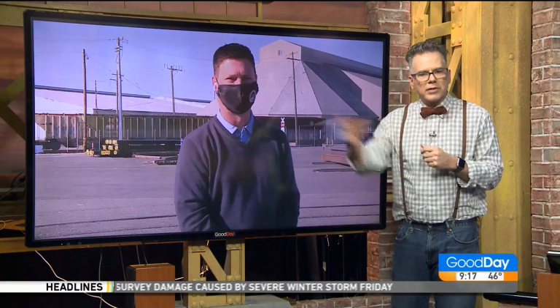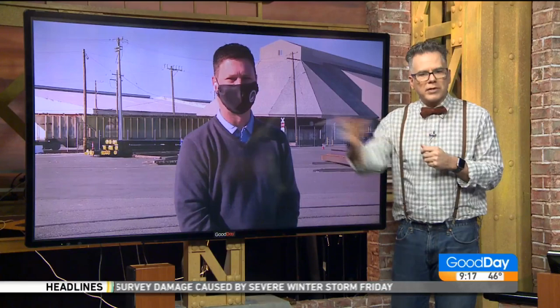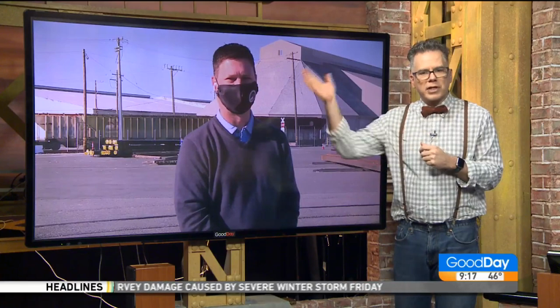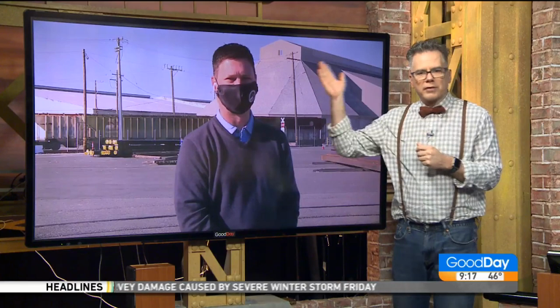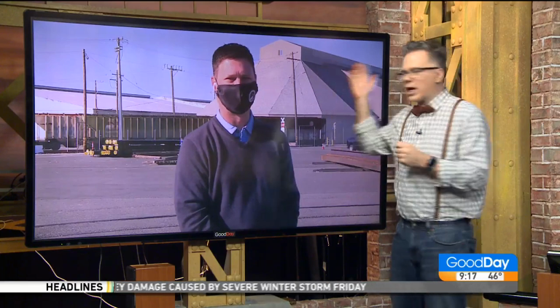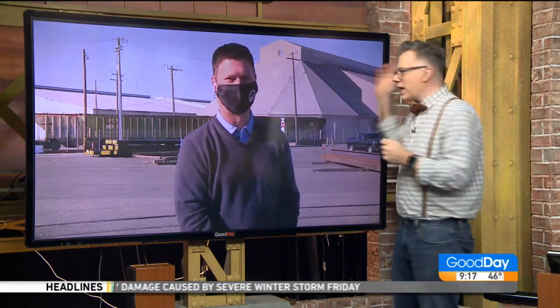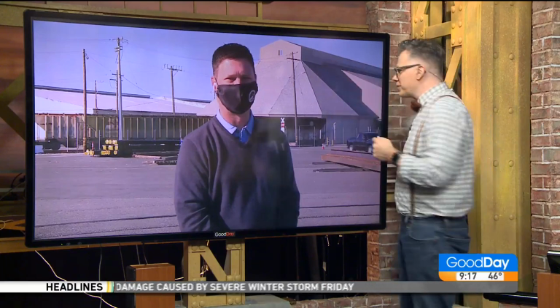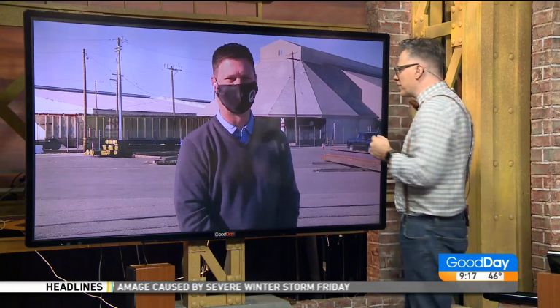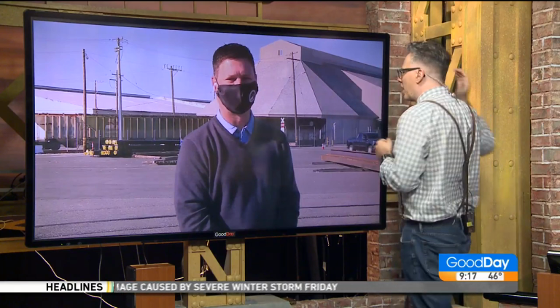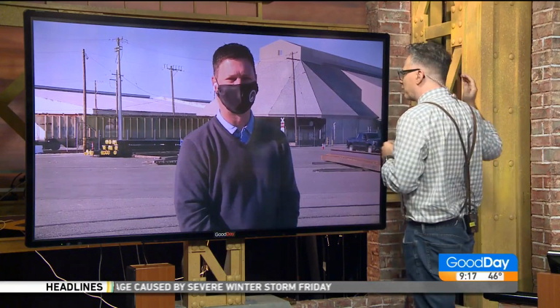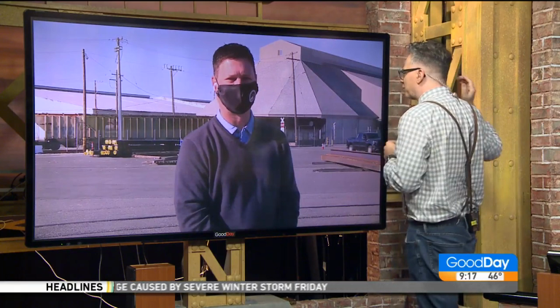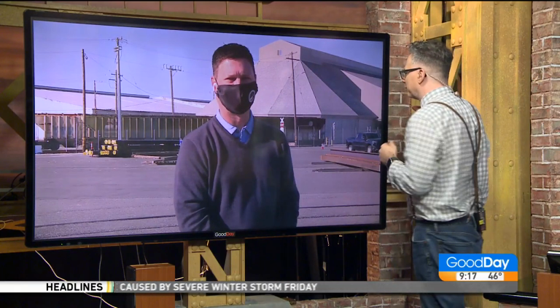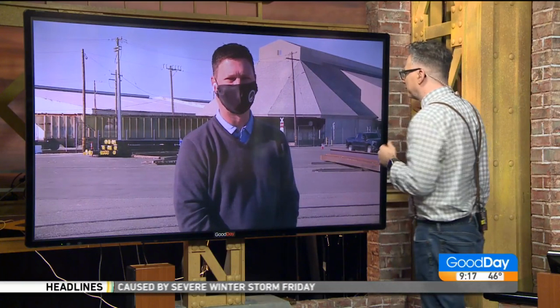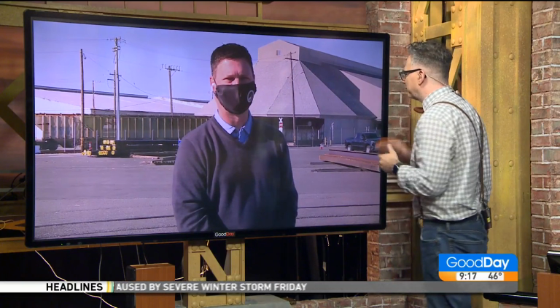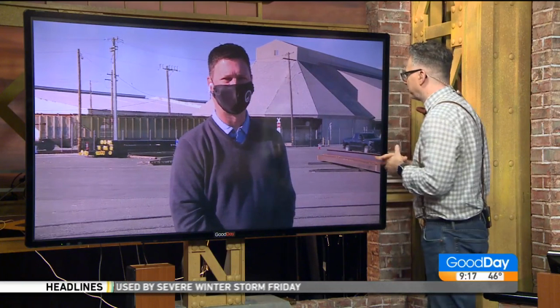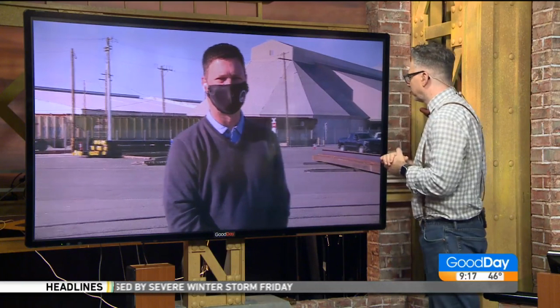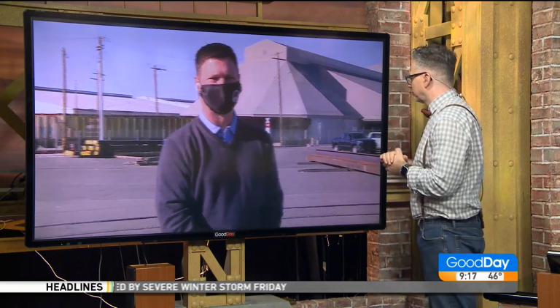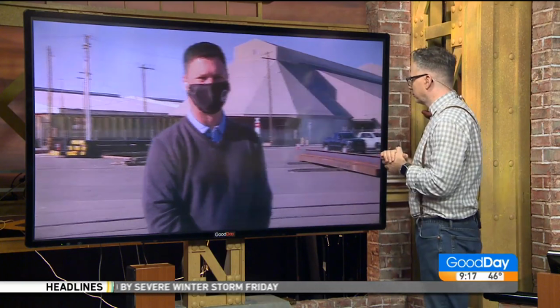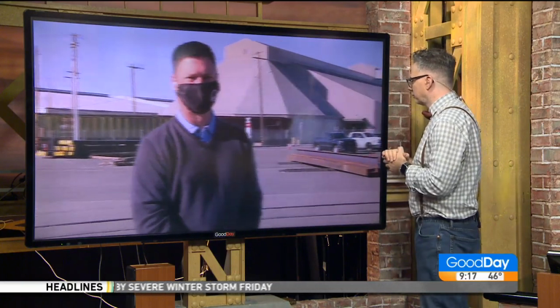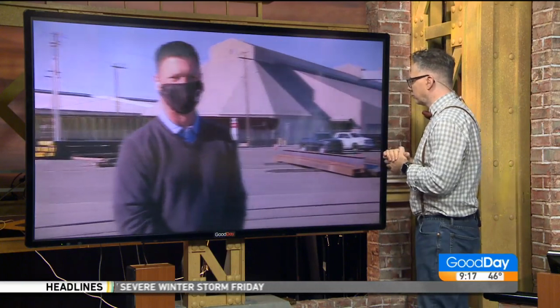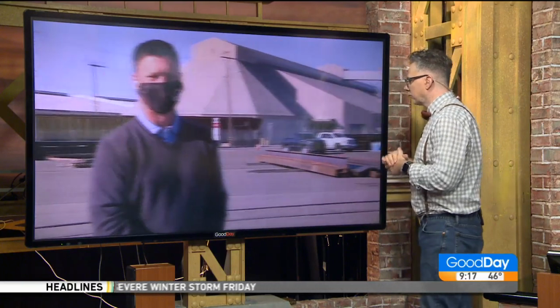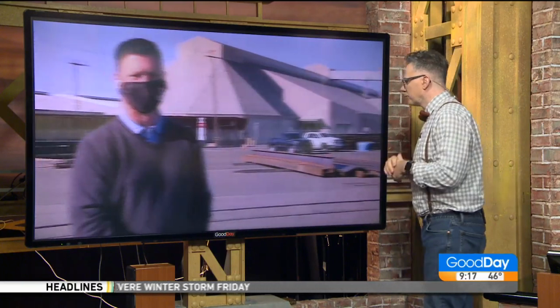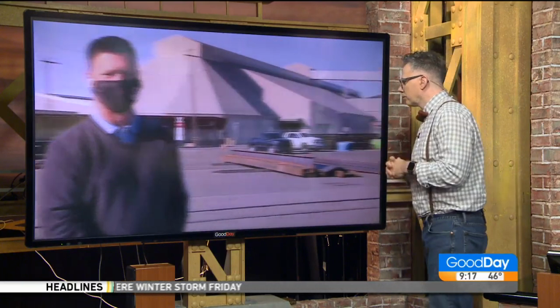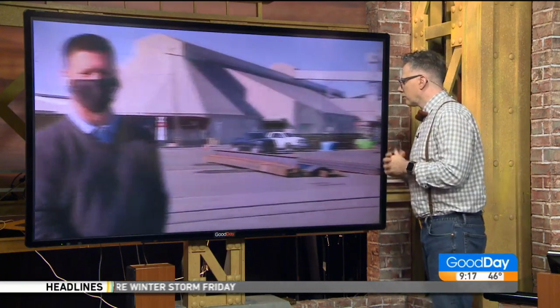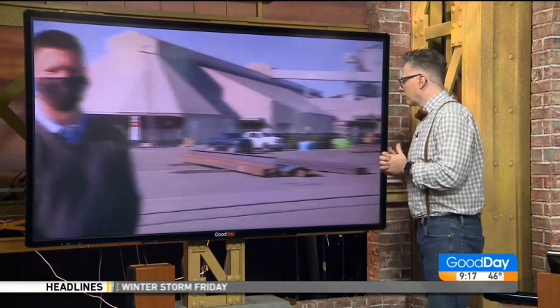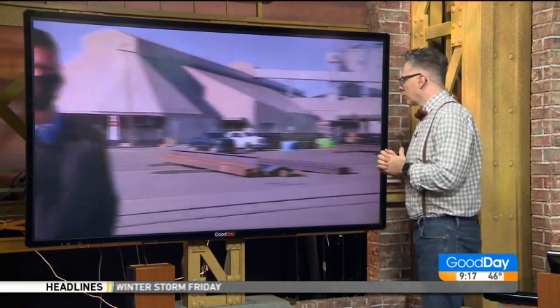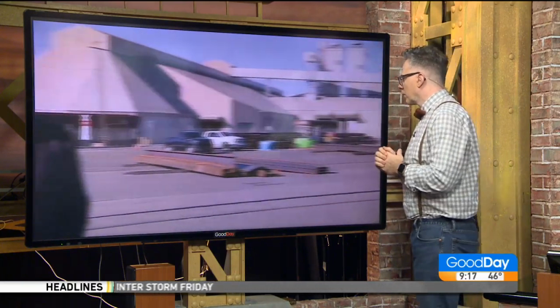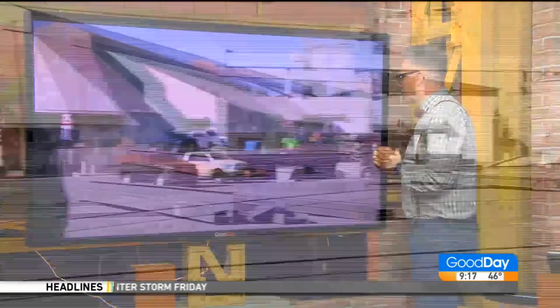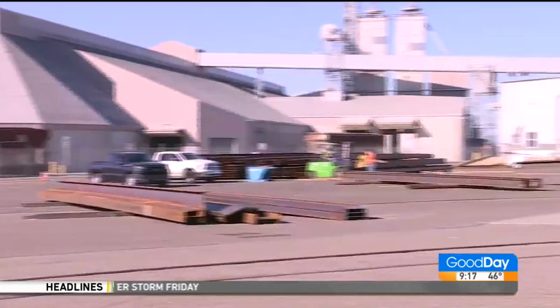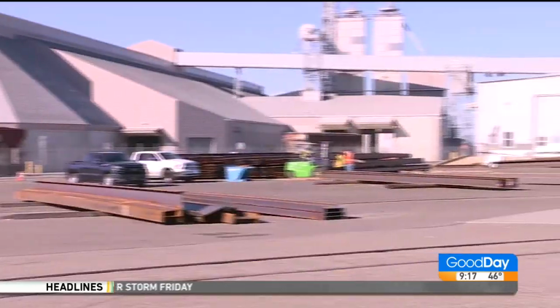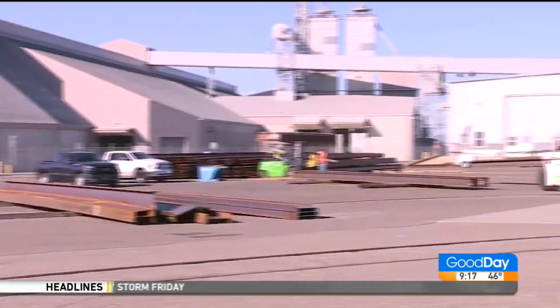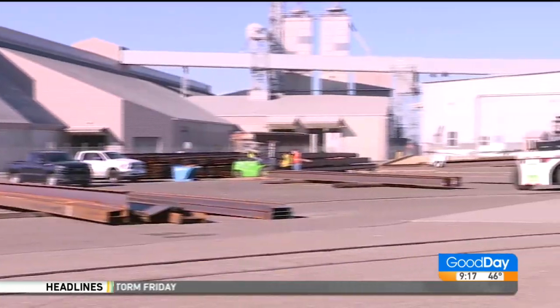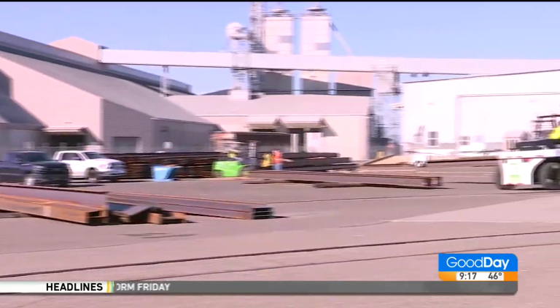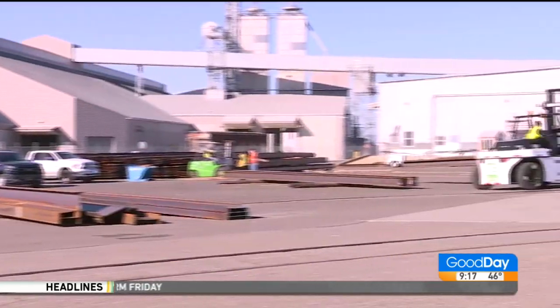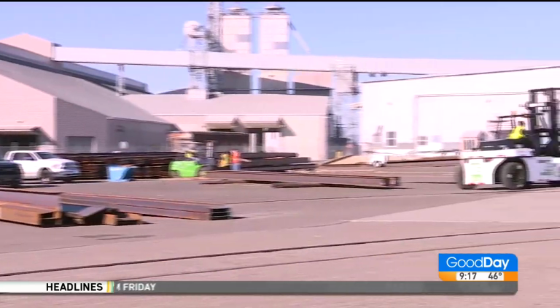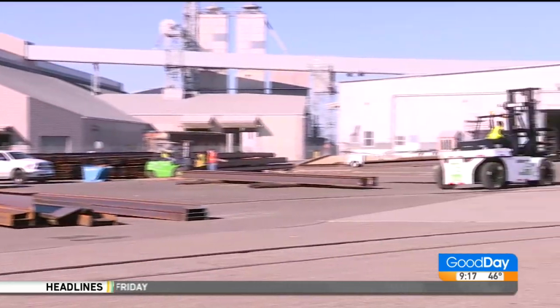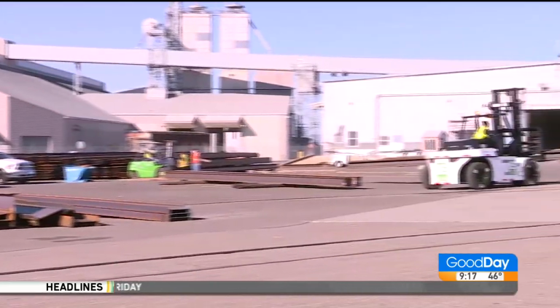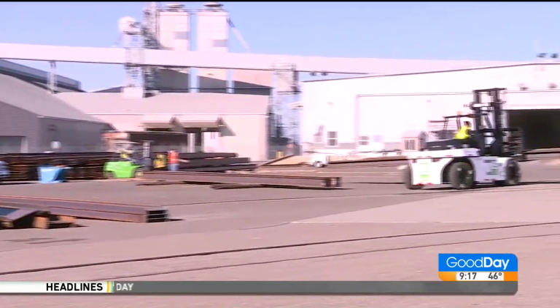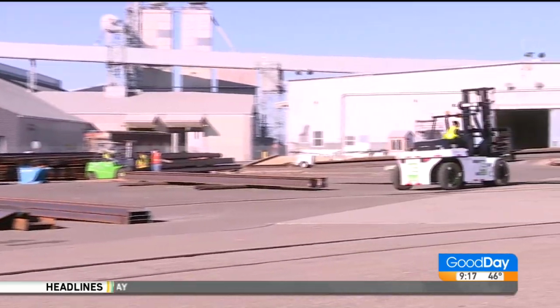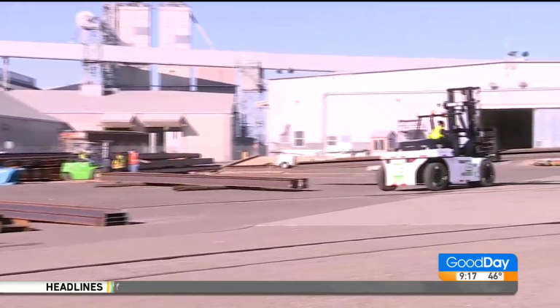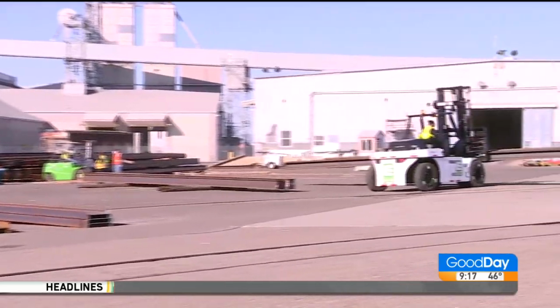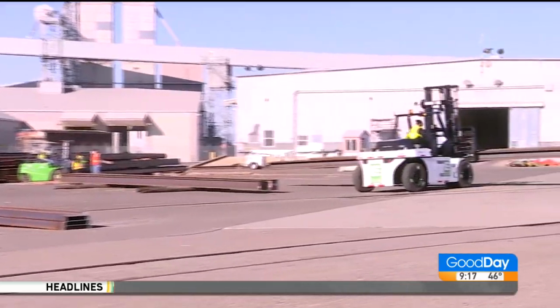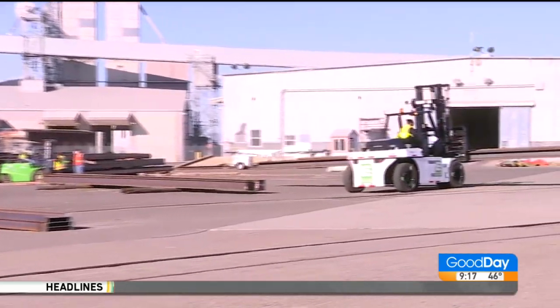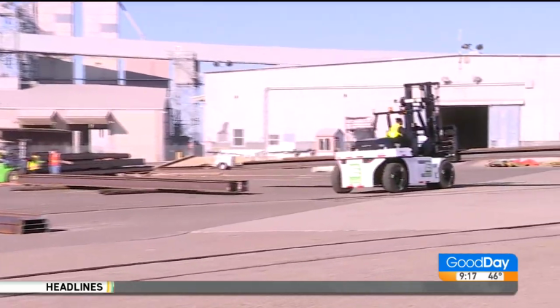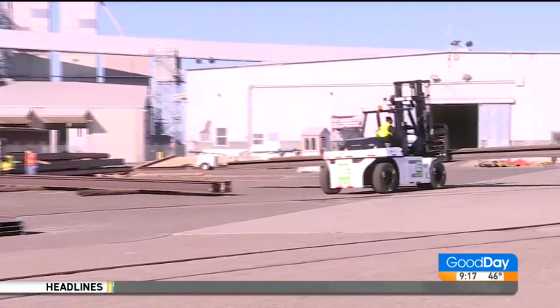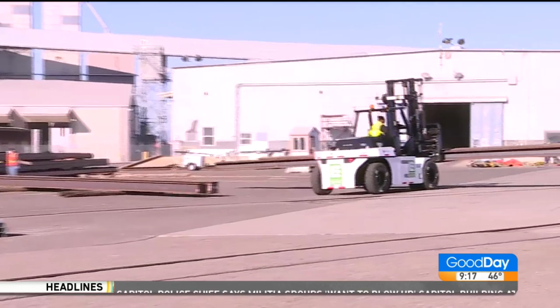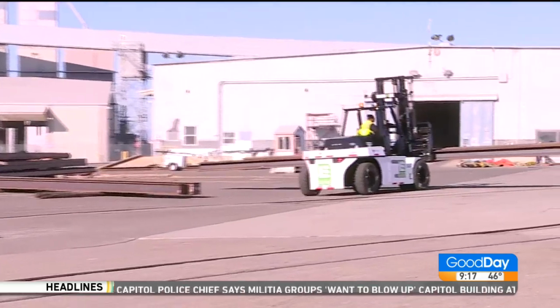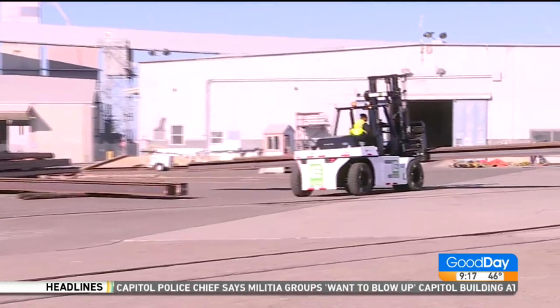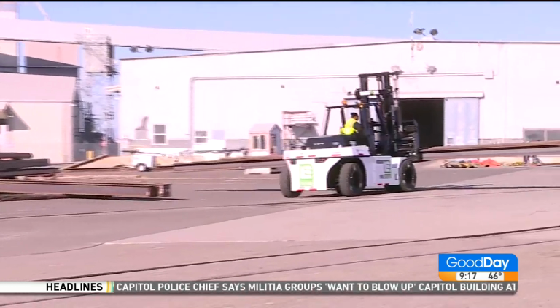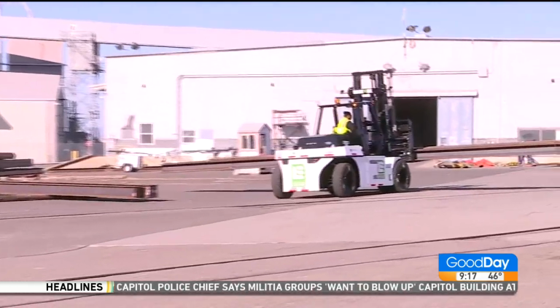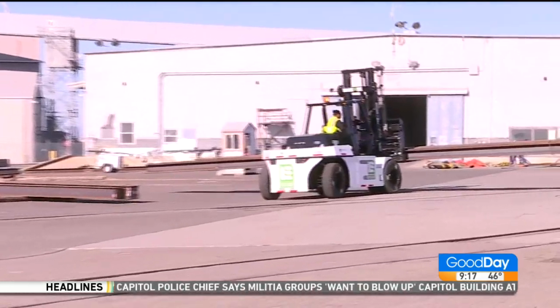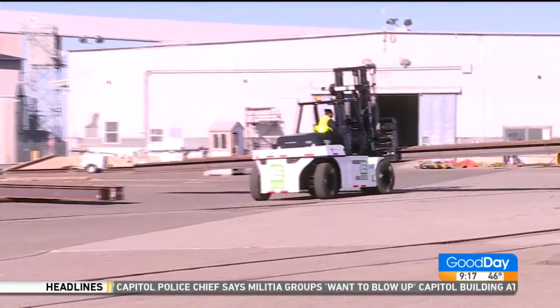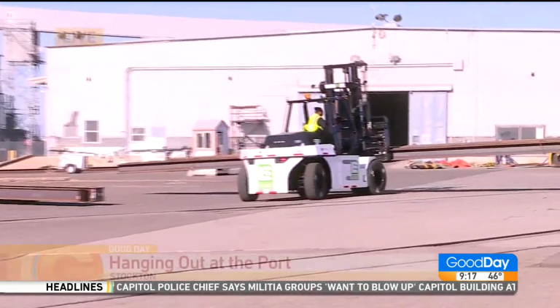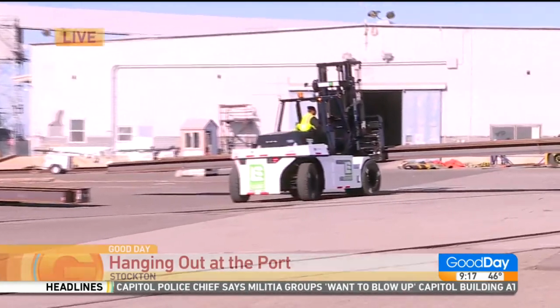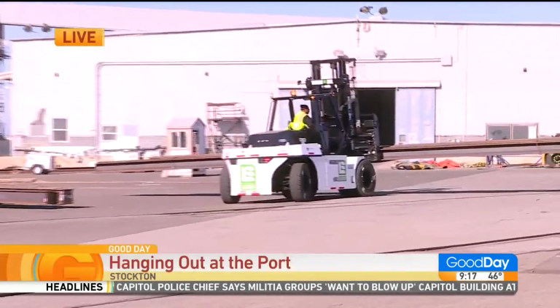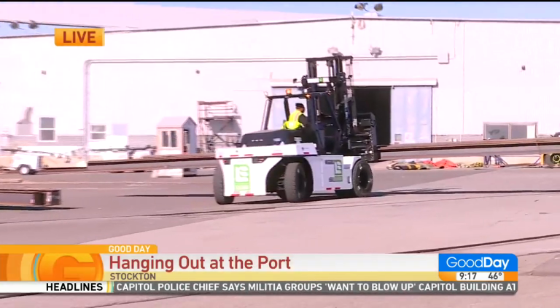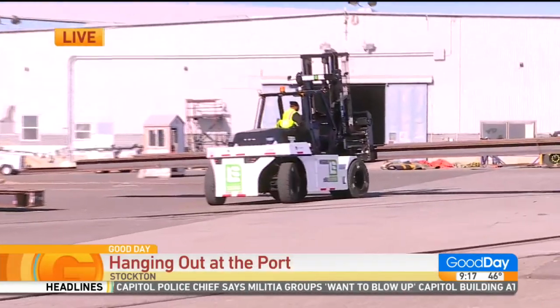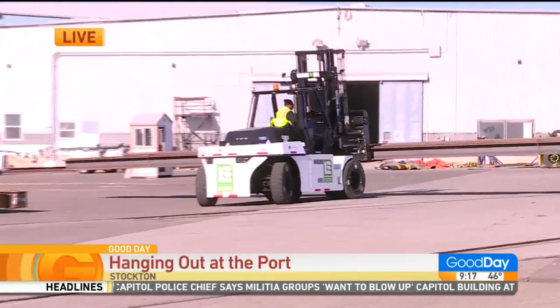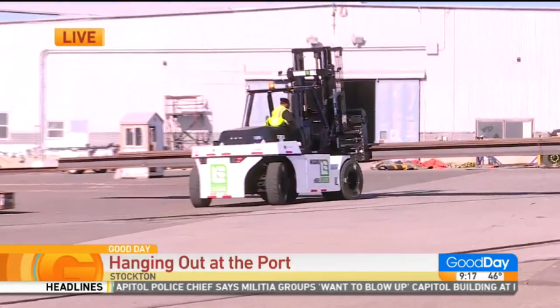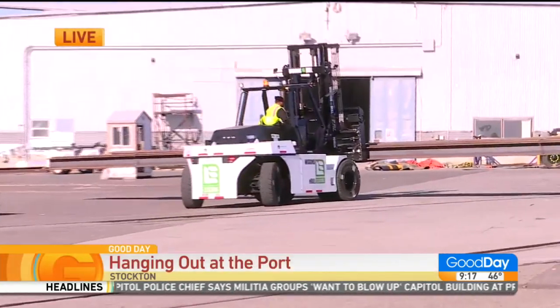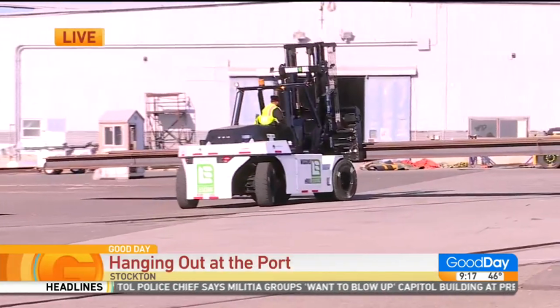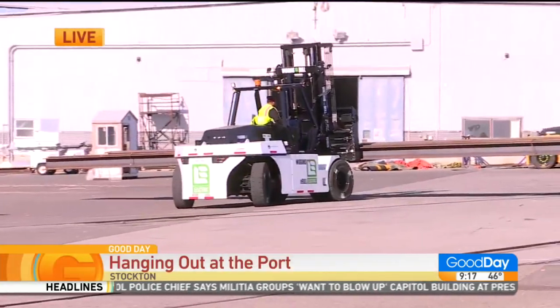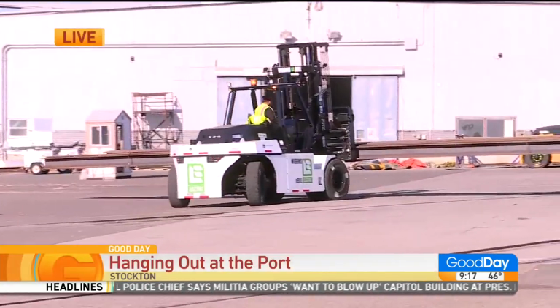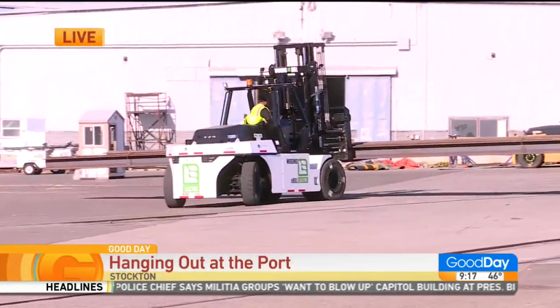There's Jeff. Hi, Jeff. There's Stockton. Hey, guys. Hey, welcome back to the busy port of Stockton this morning.